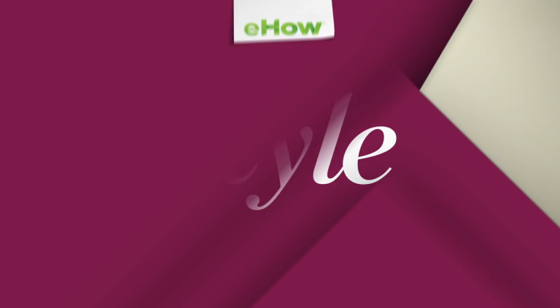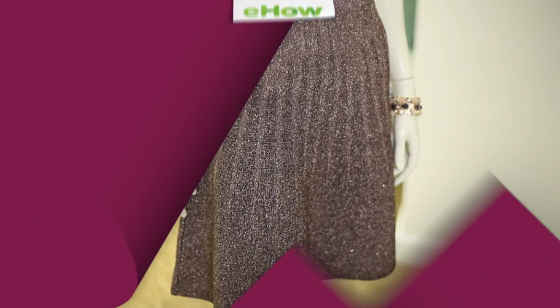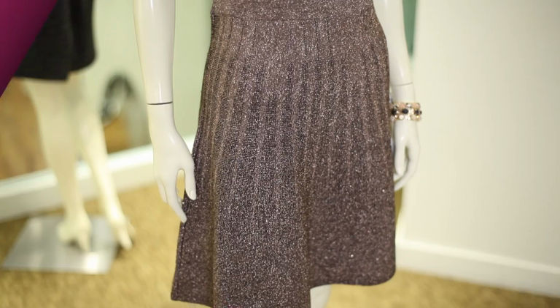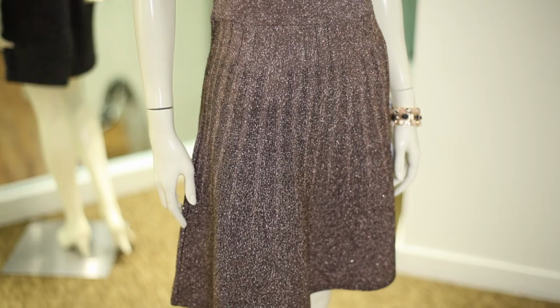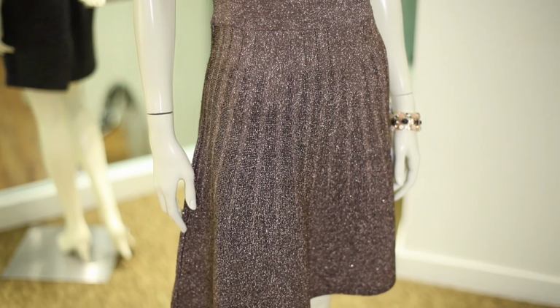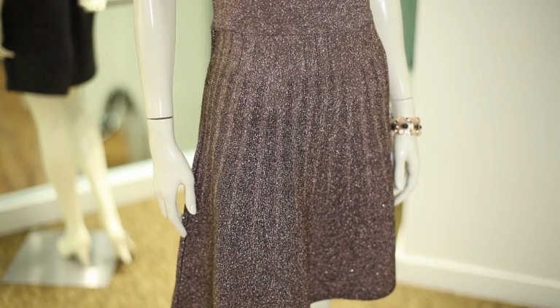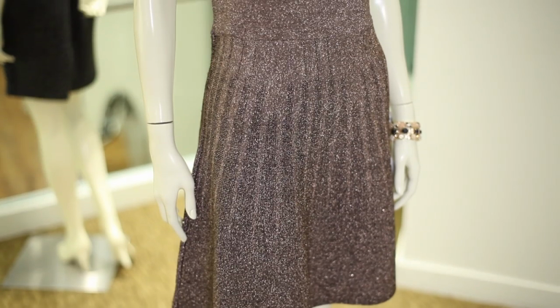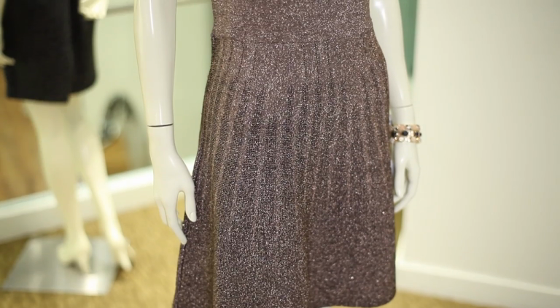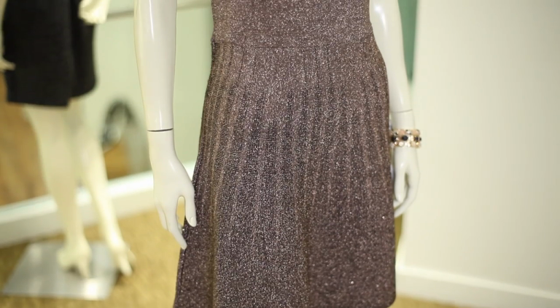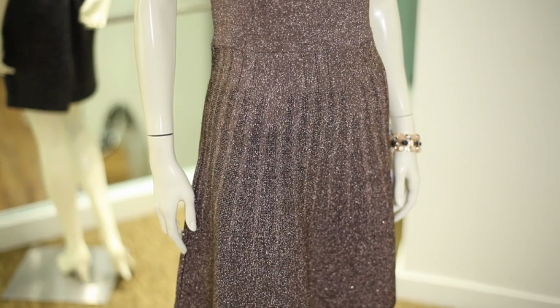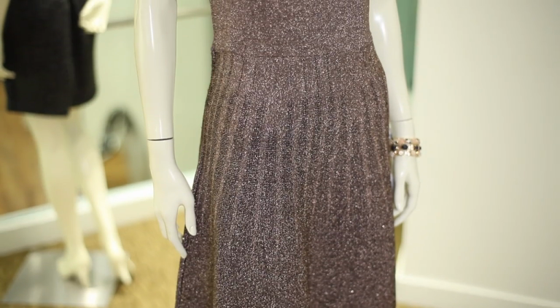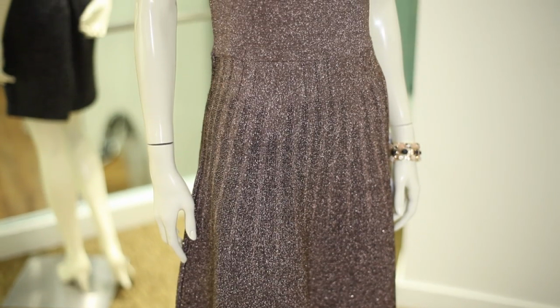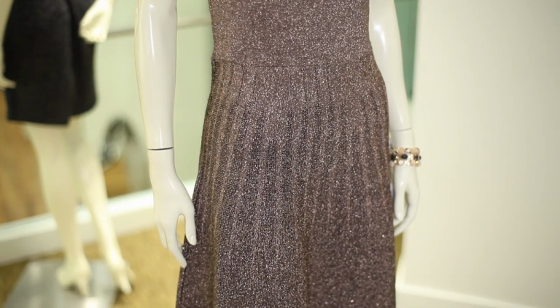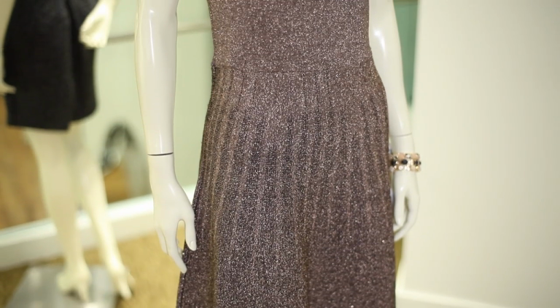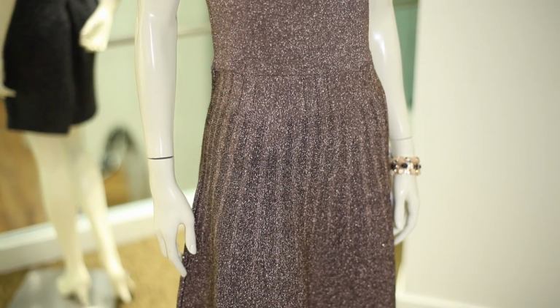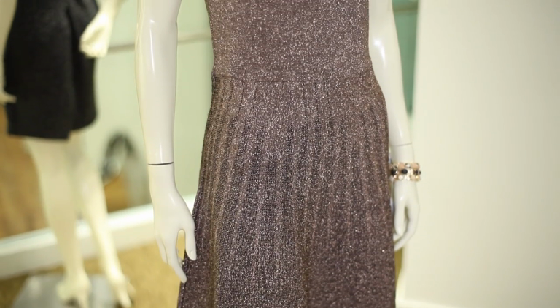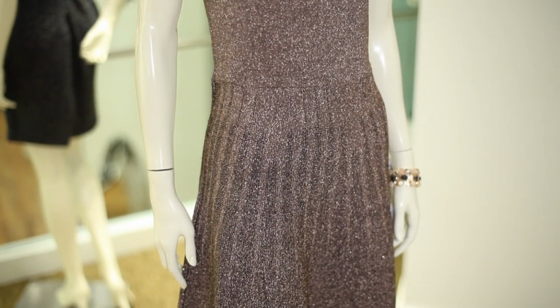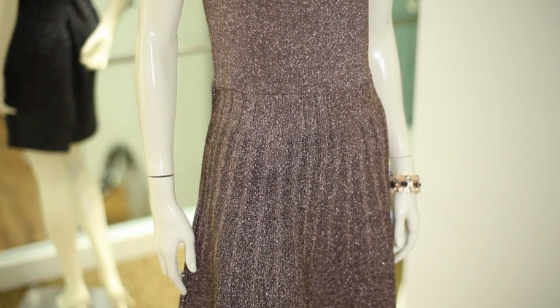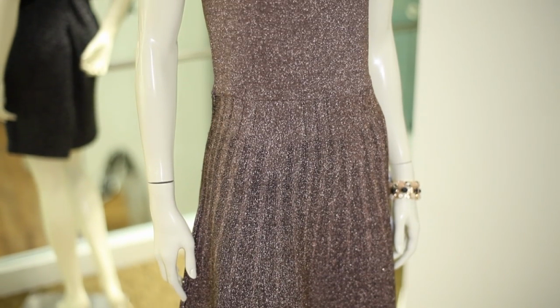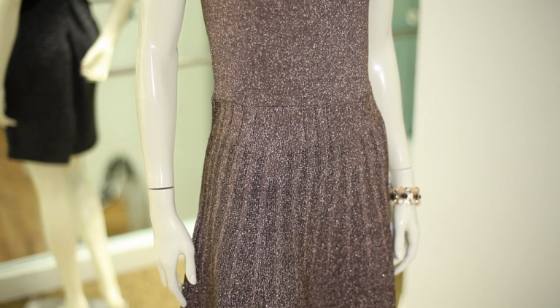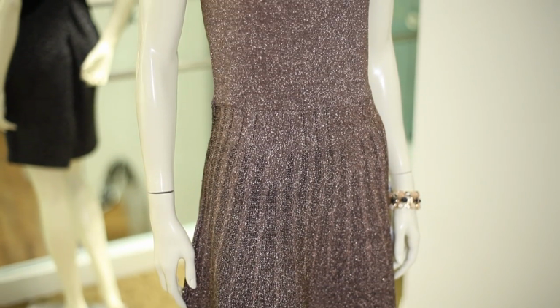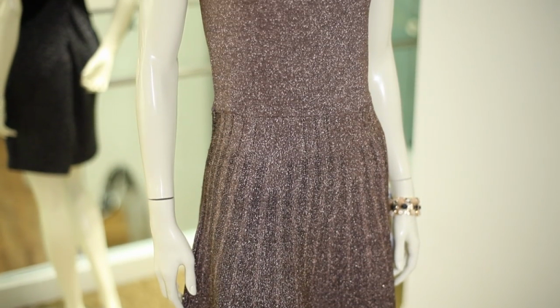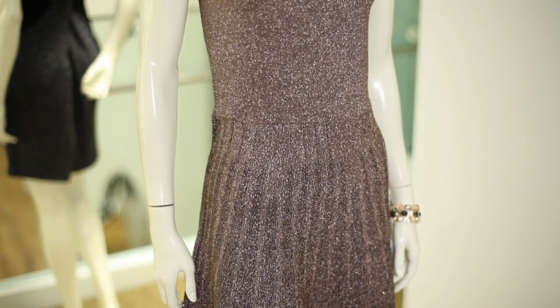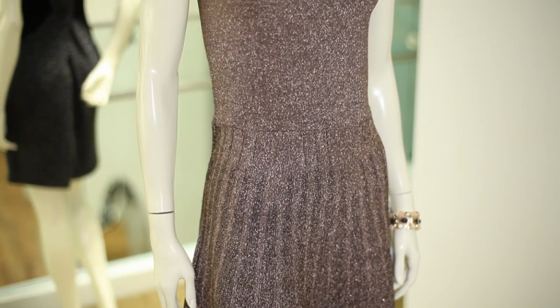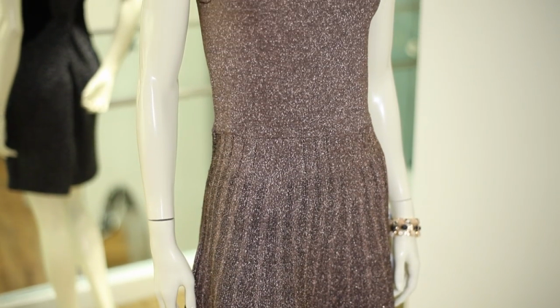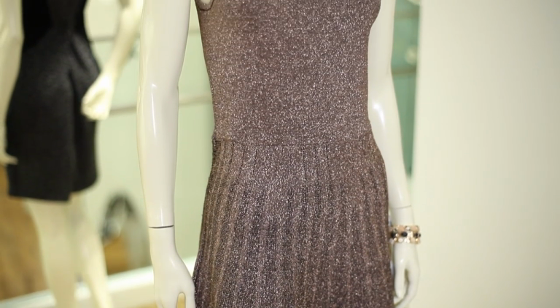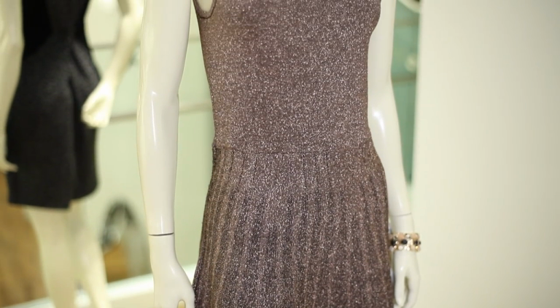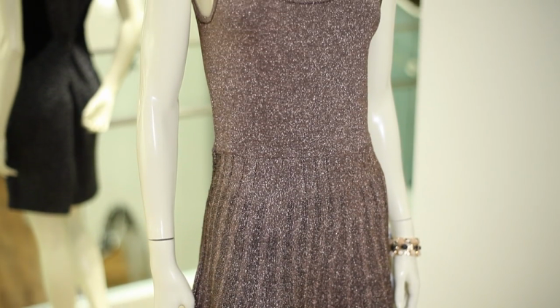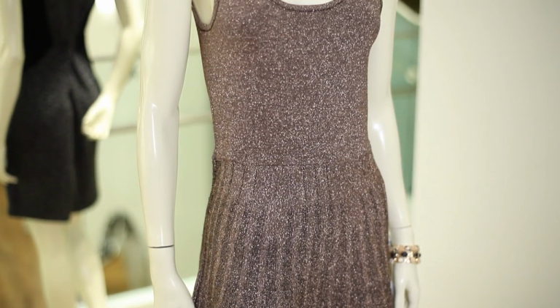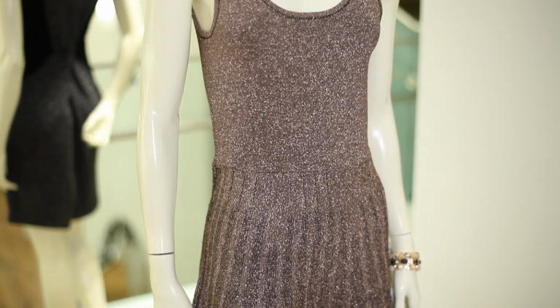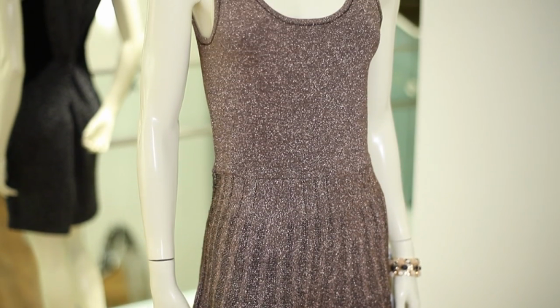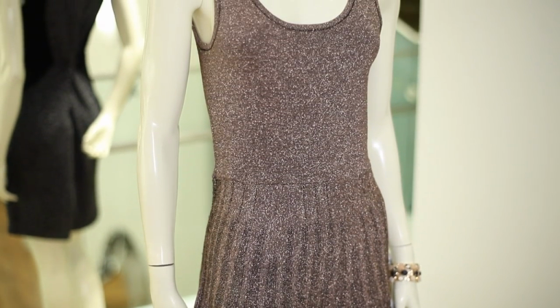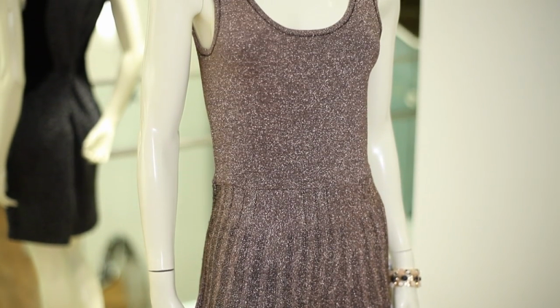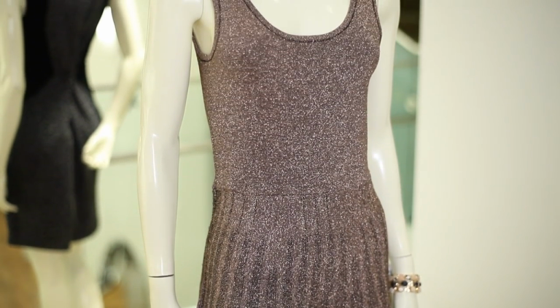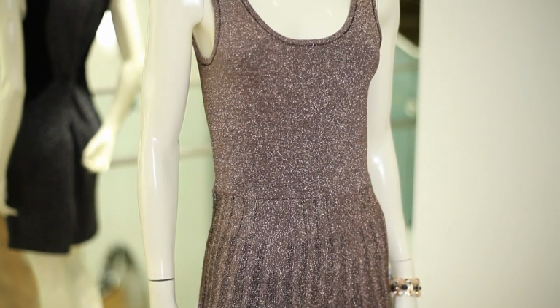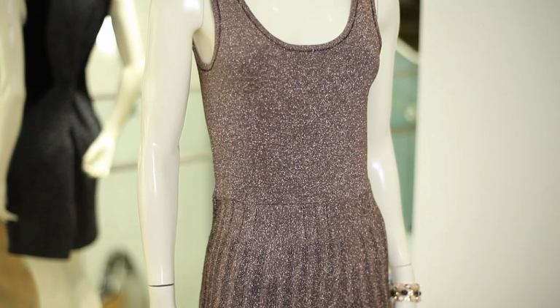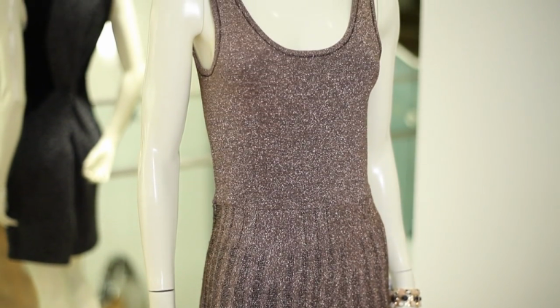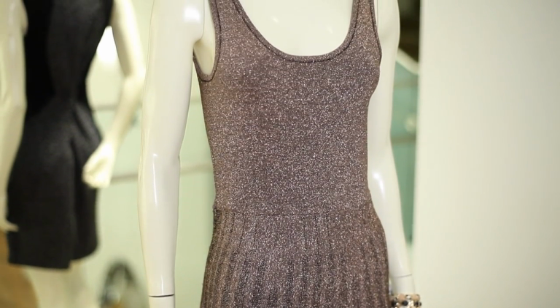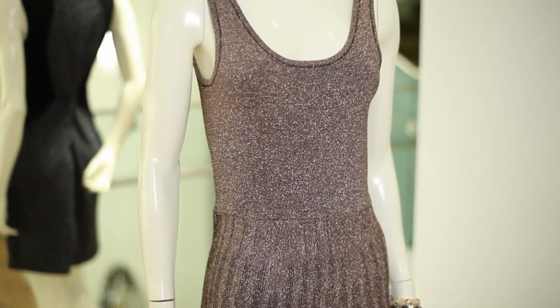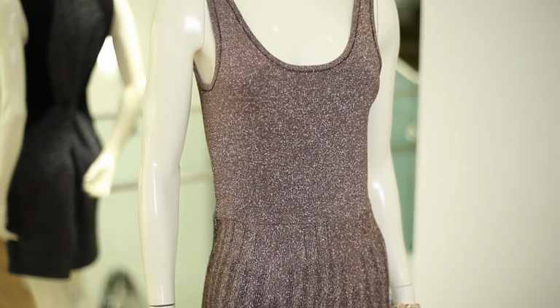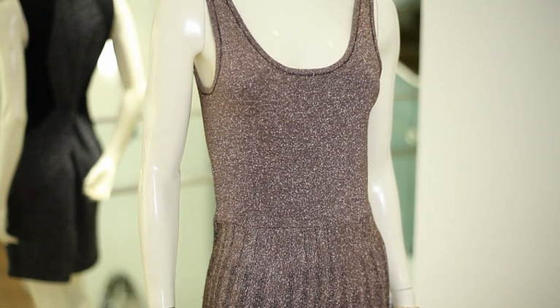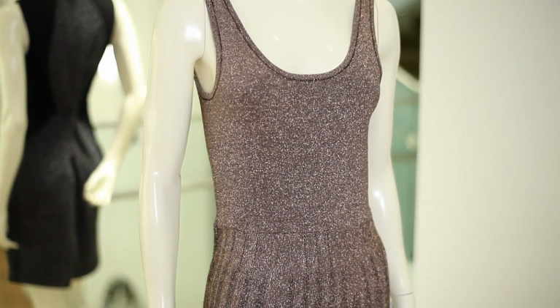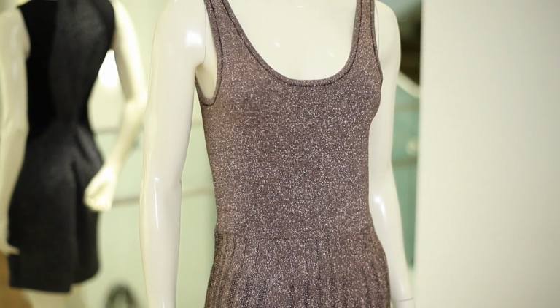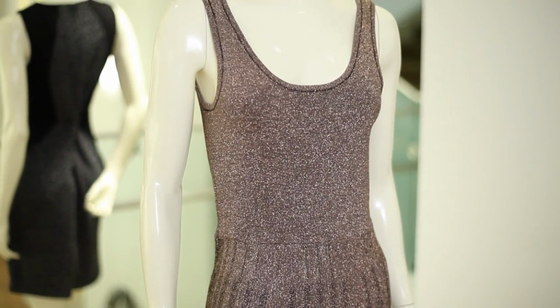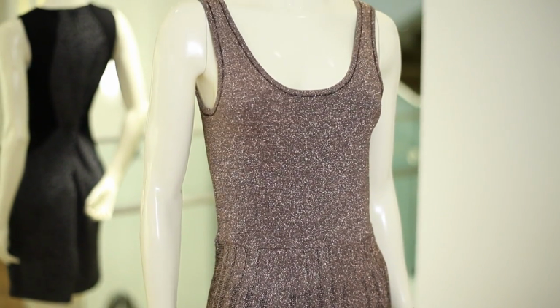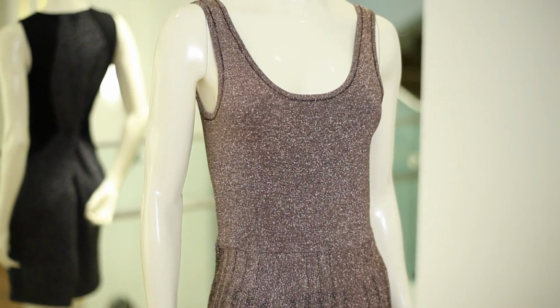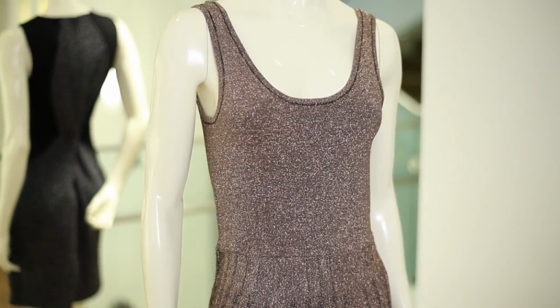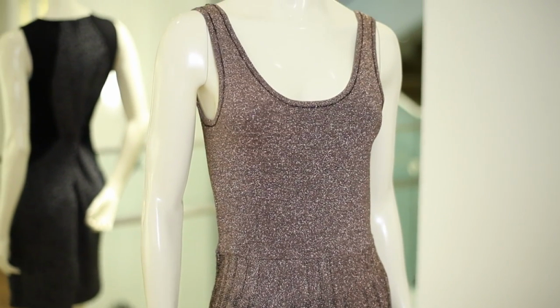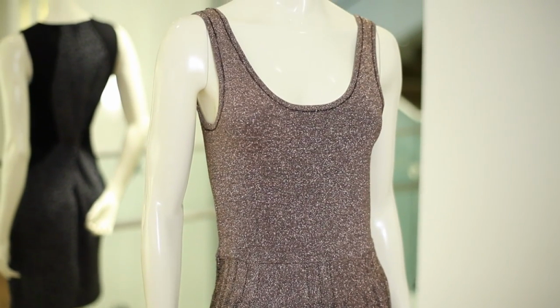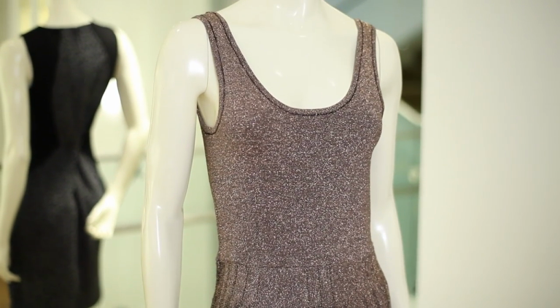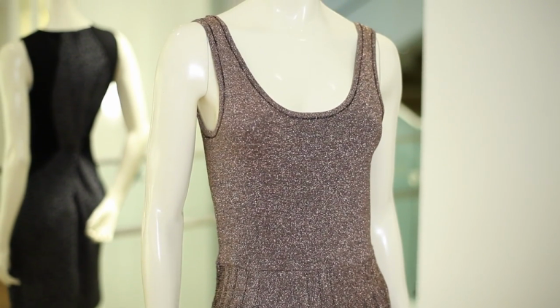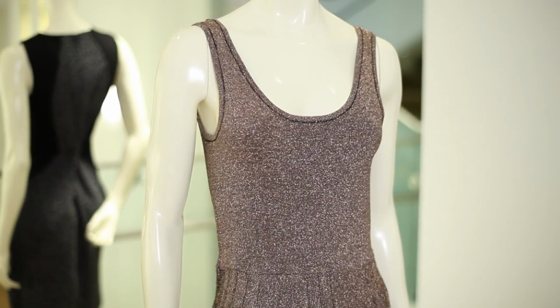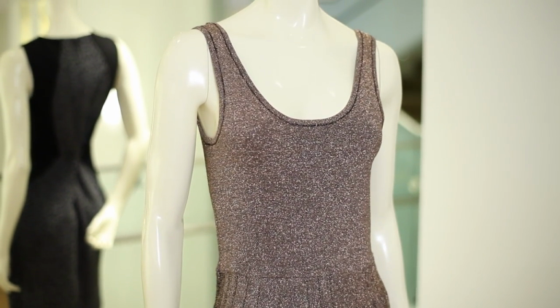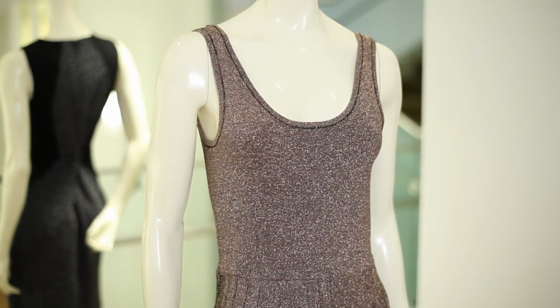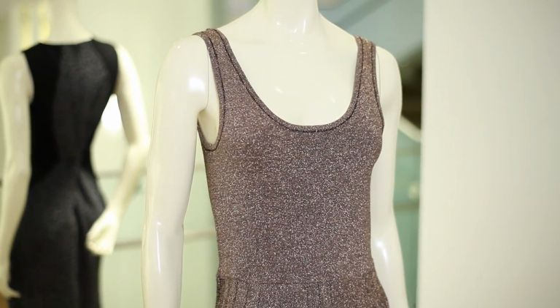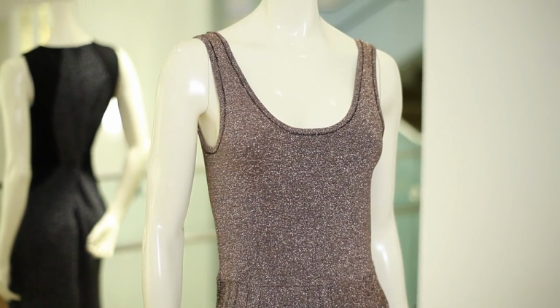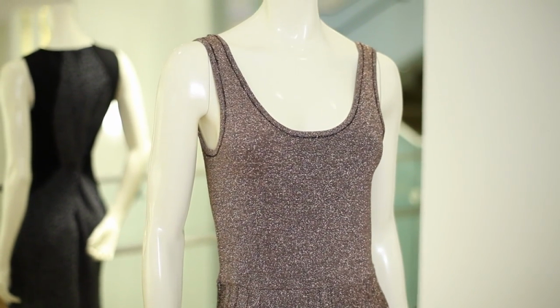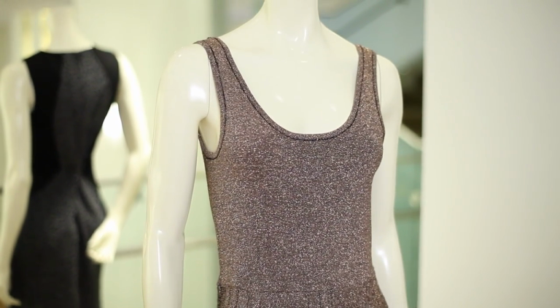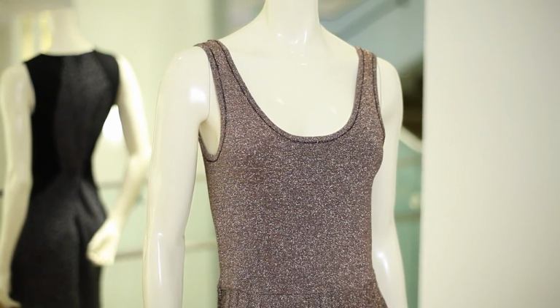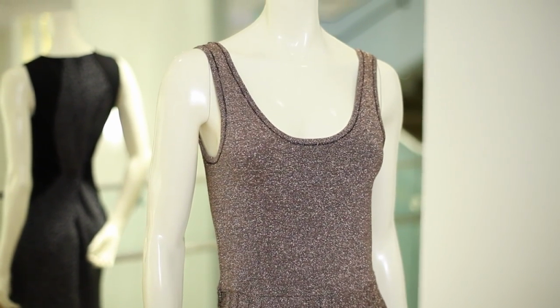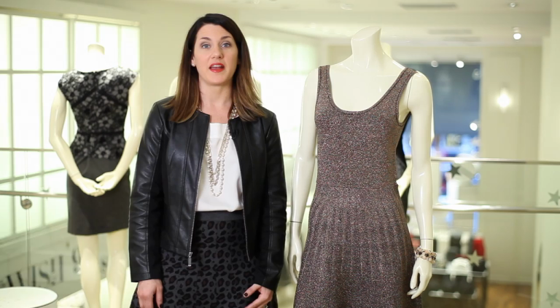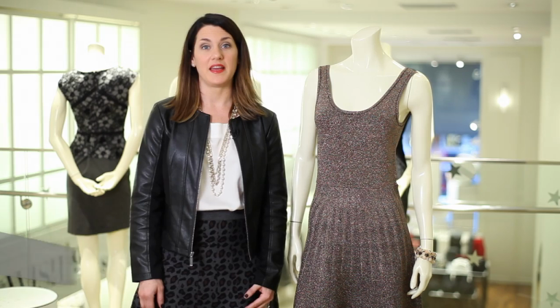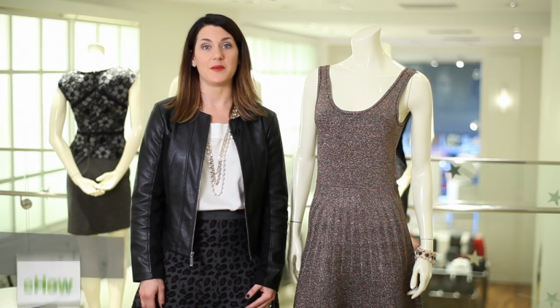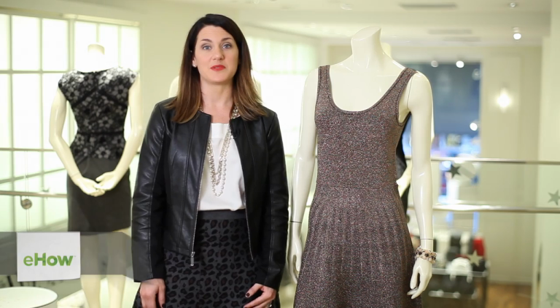Hi, this is Katie. I'm the founder and blogger of Pear Shaped Girl. We're here at Ann Taylor today to talk about the best cocktail dresses if you have wide hips.